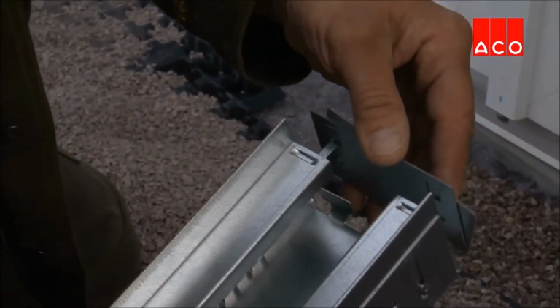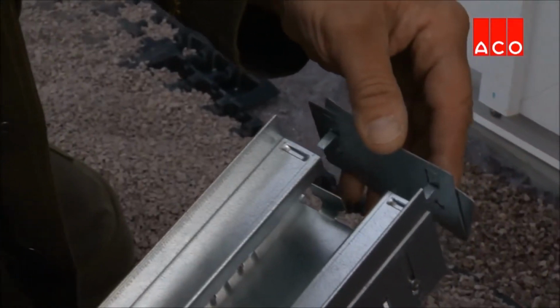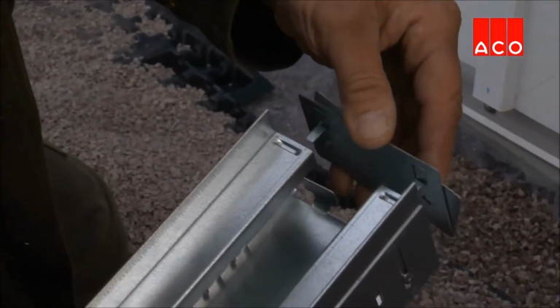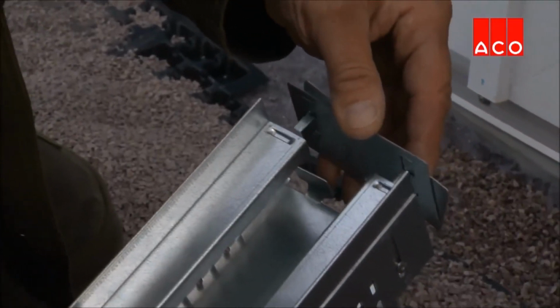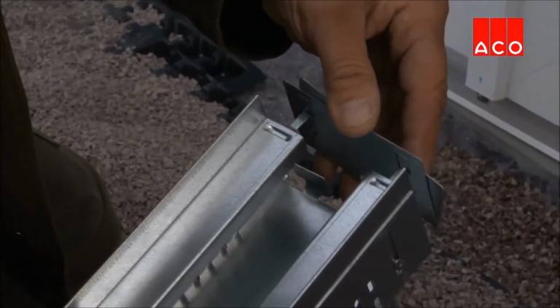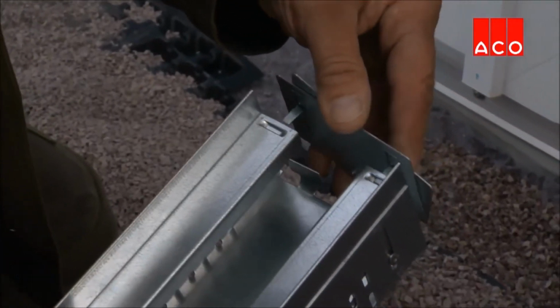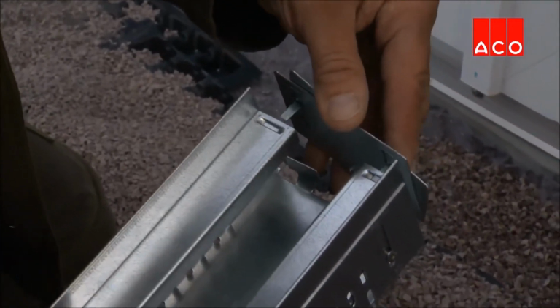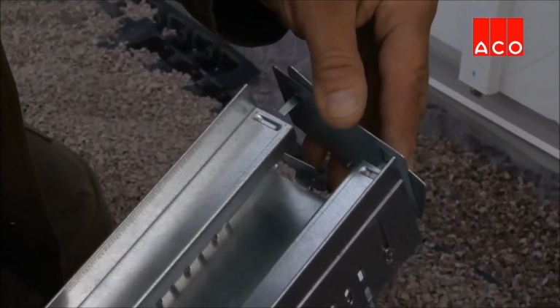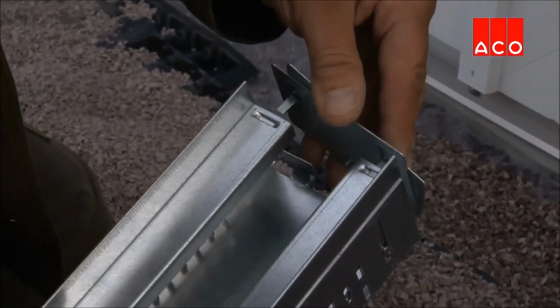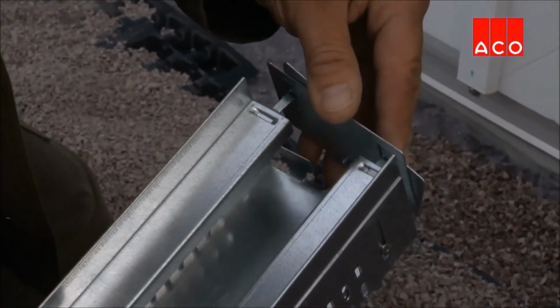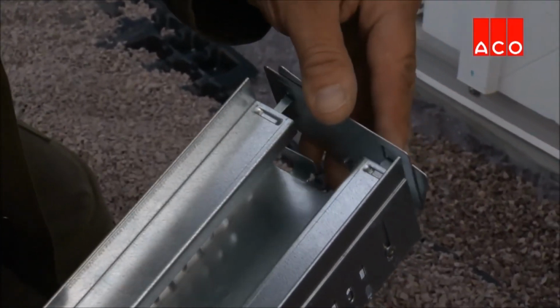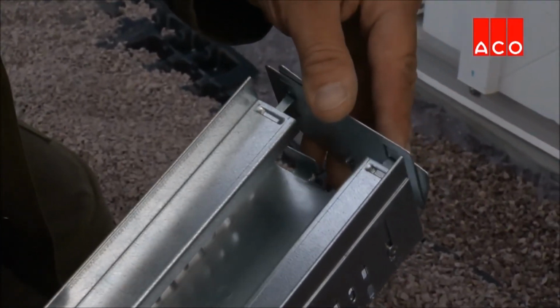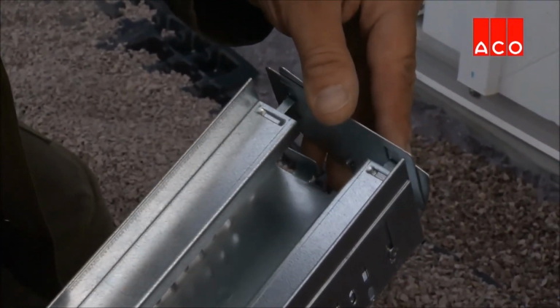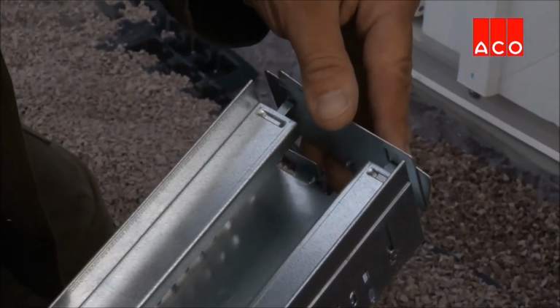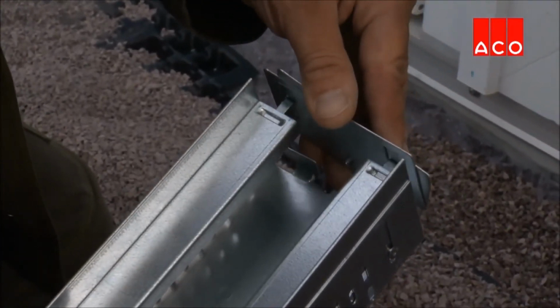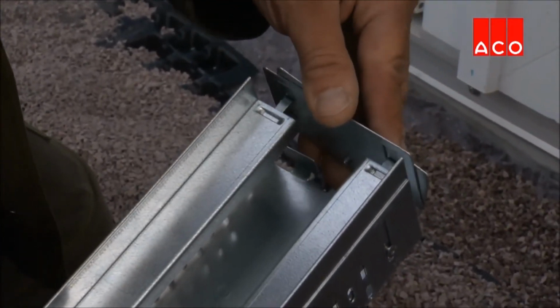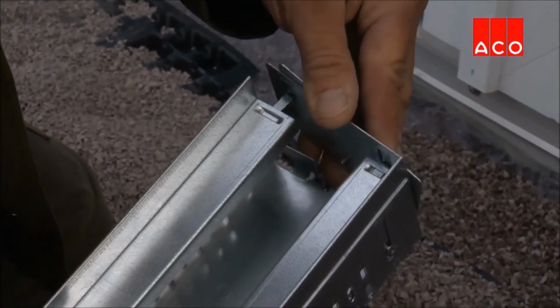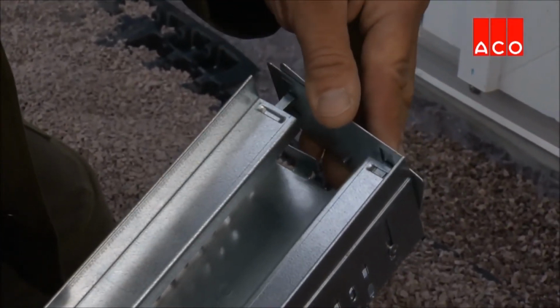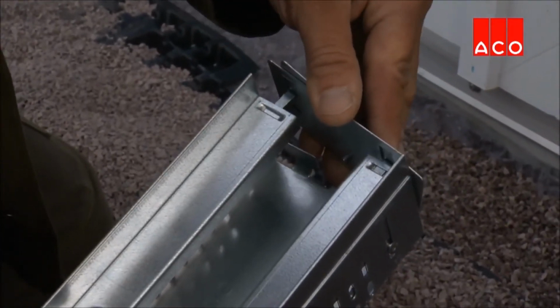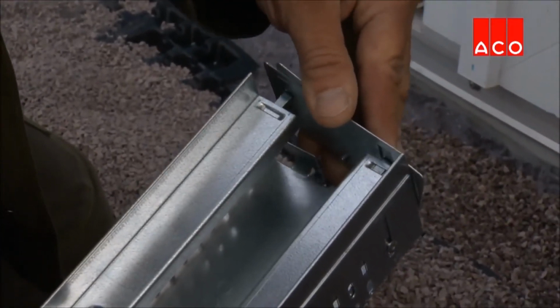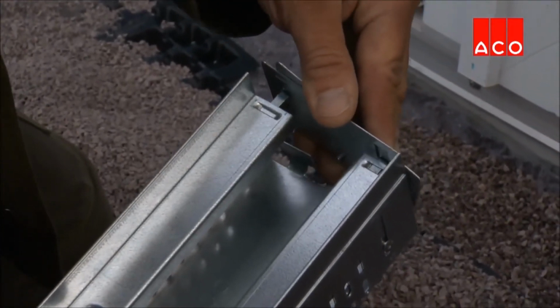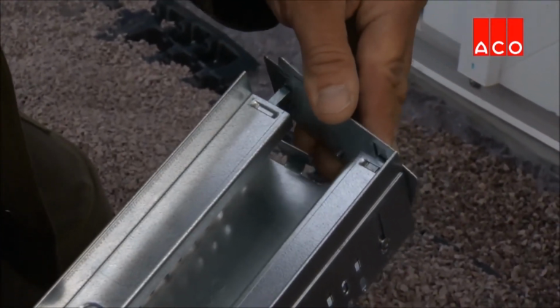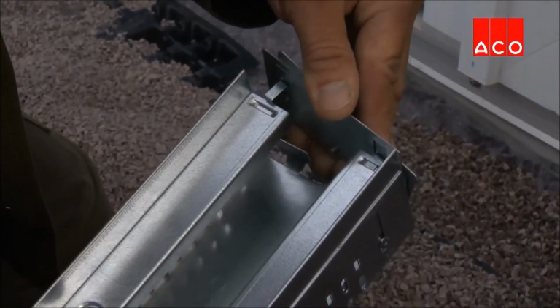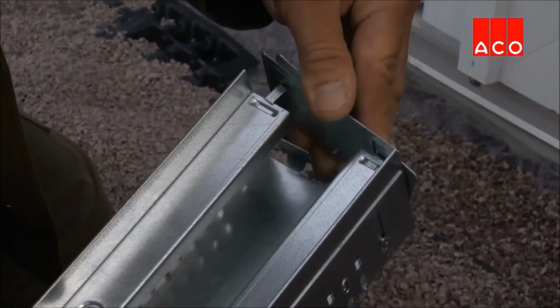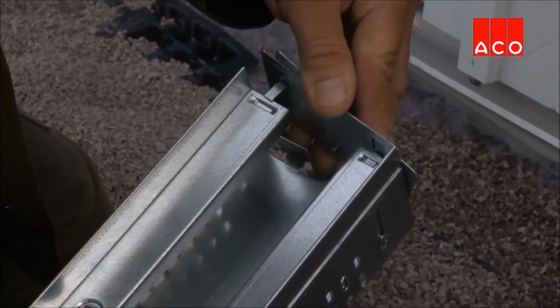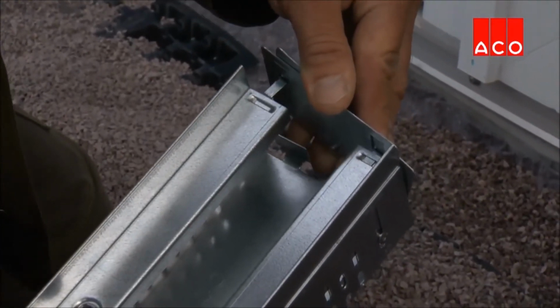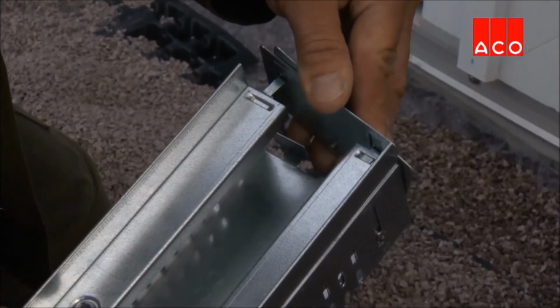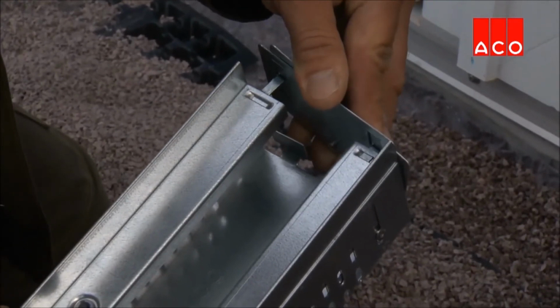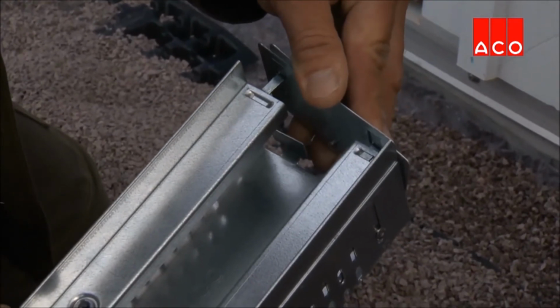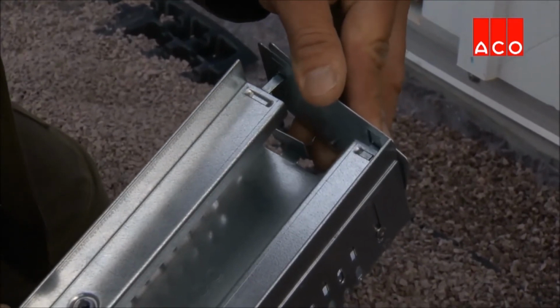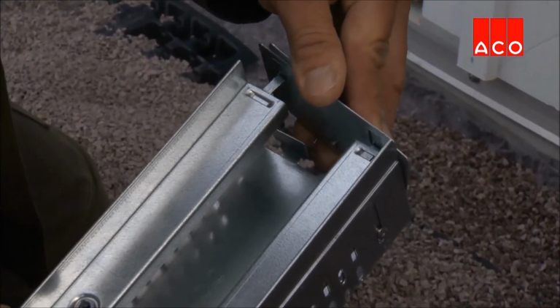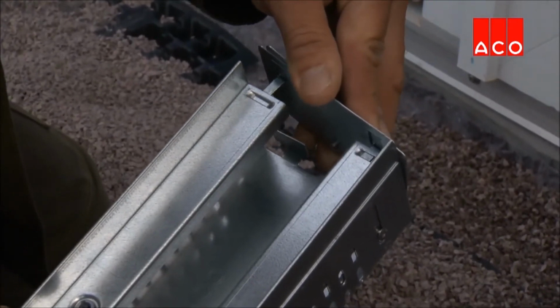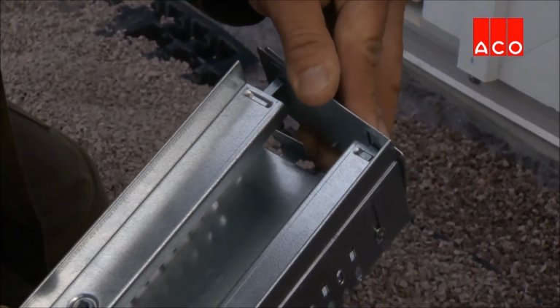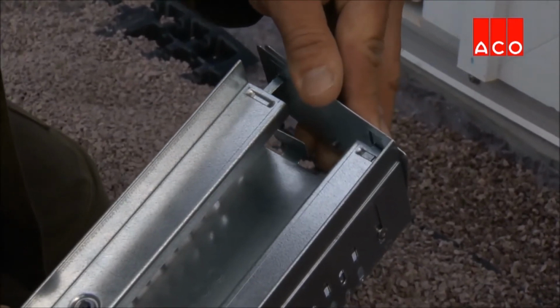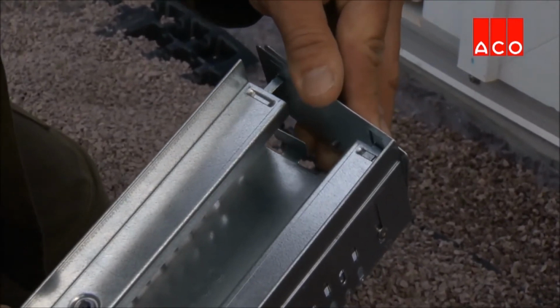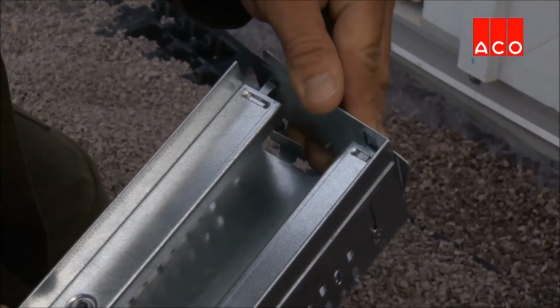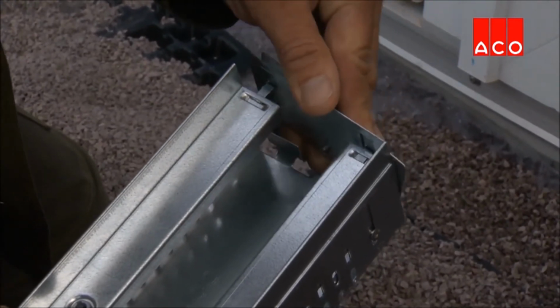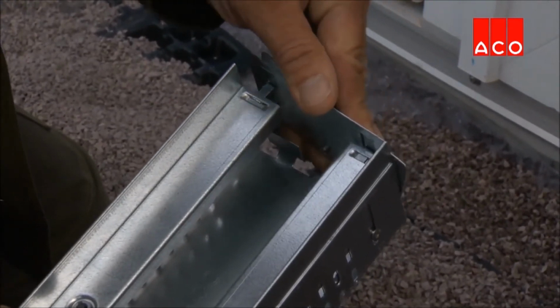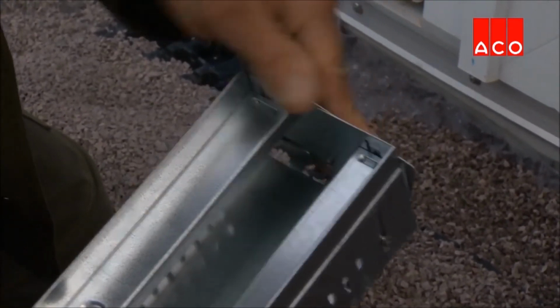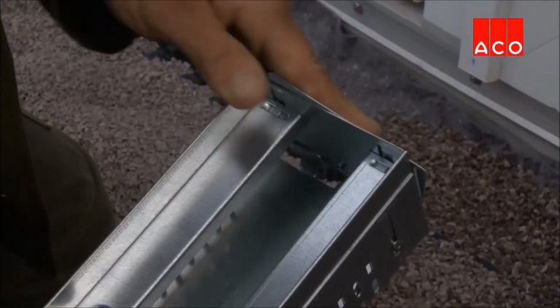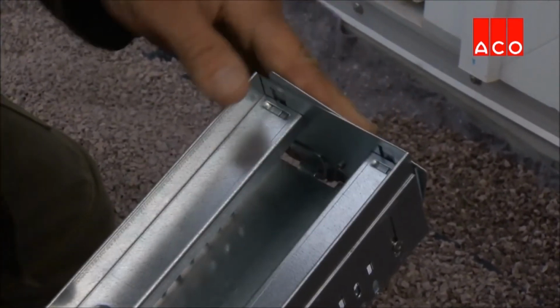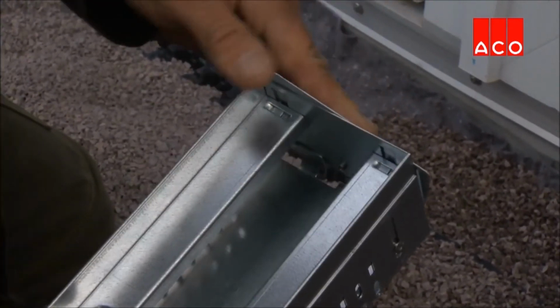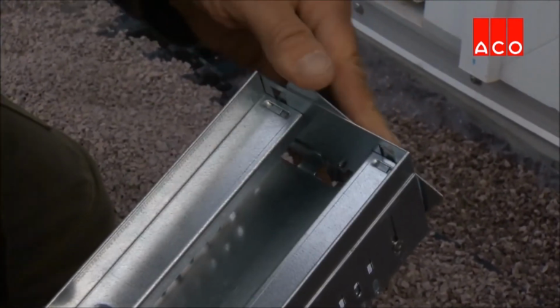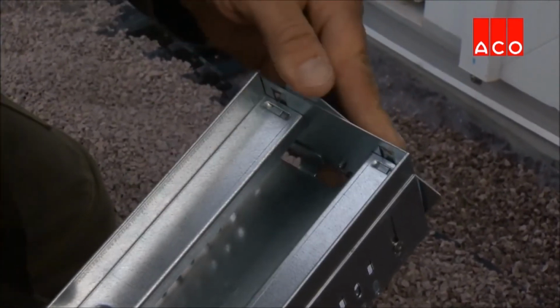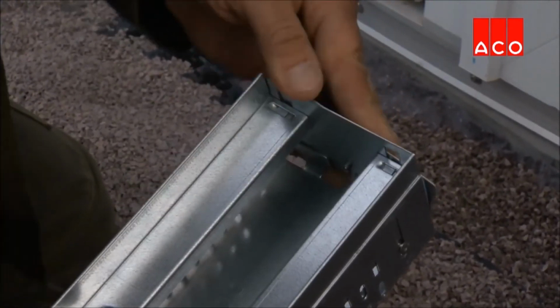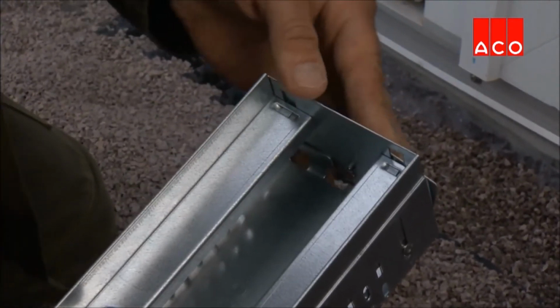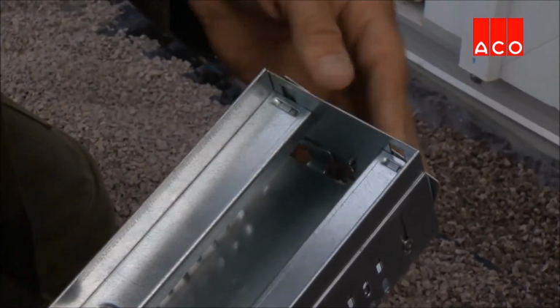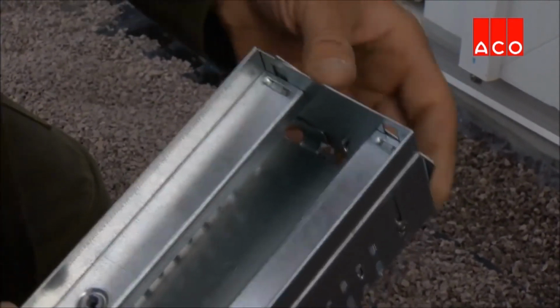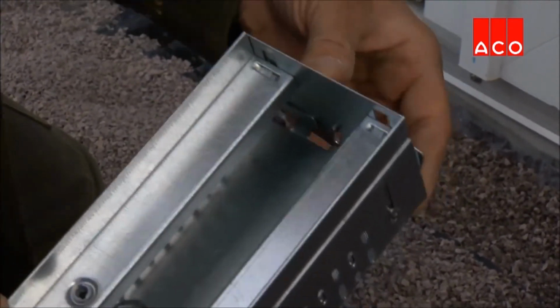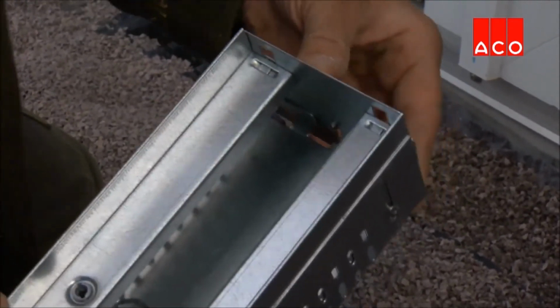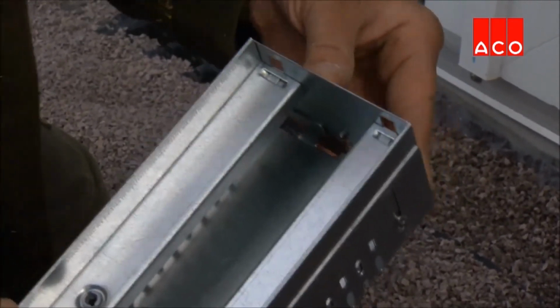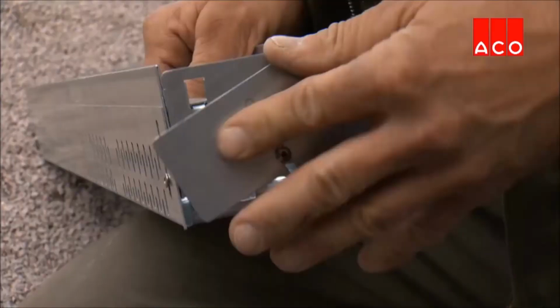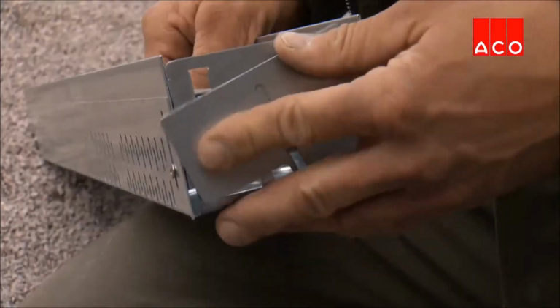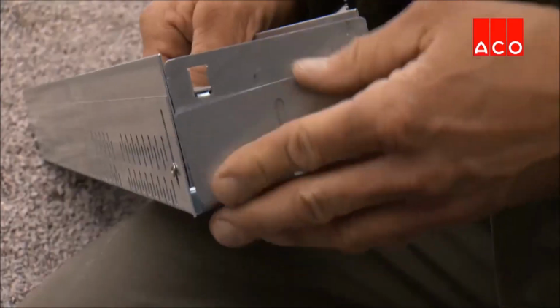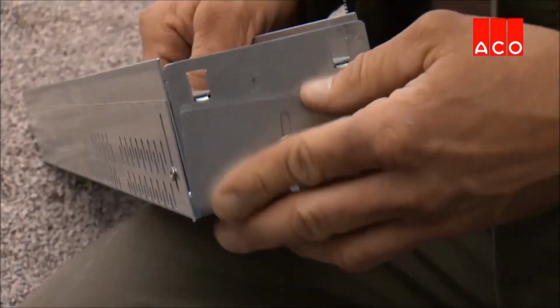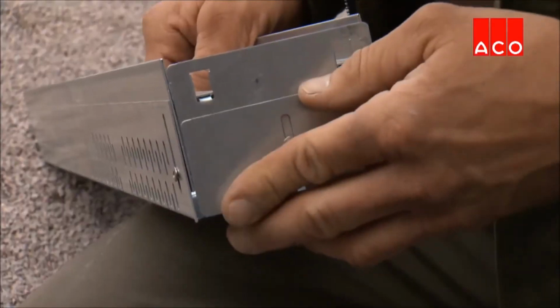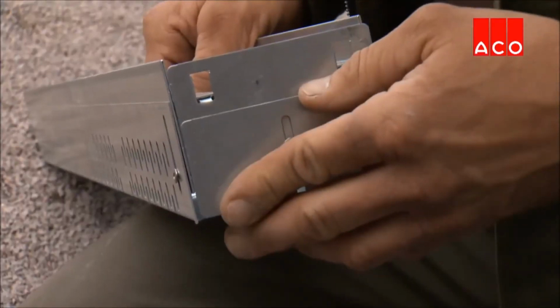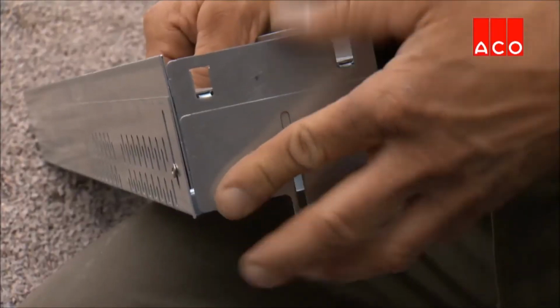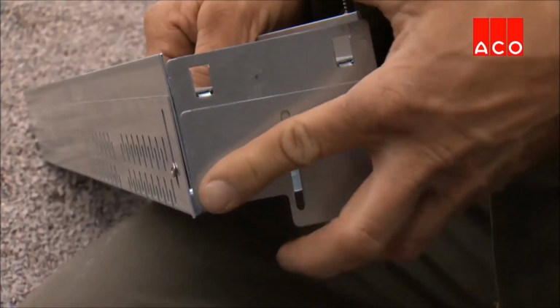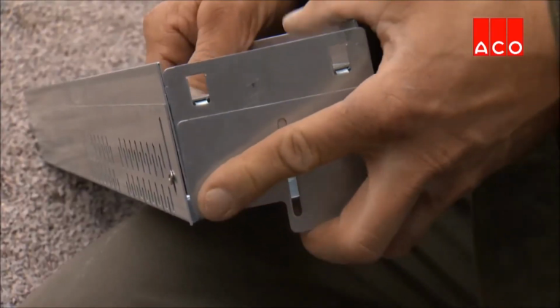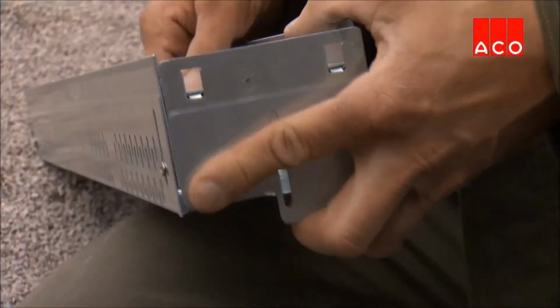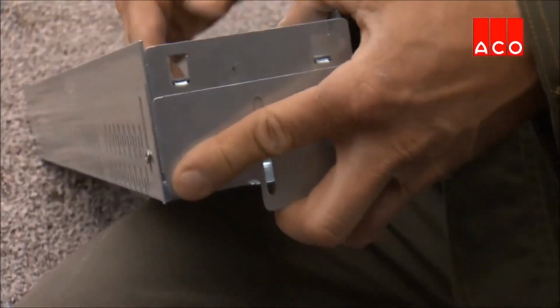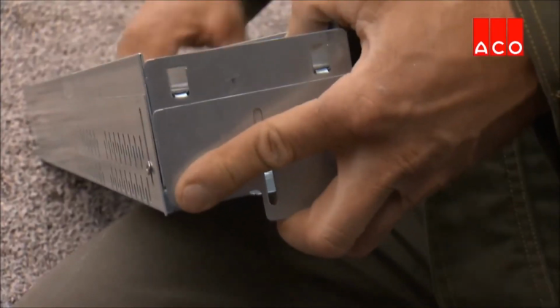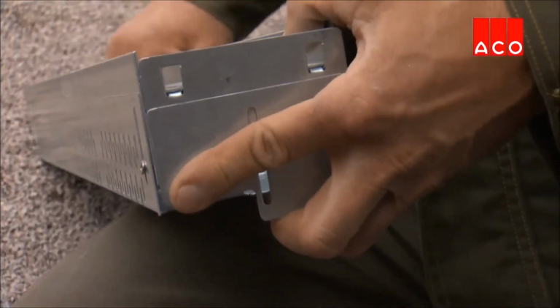The end caps are clipped onto the channel and the channel is placed on top of the gravel. Gravel is then placed around the channel.